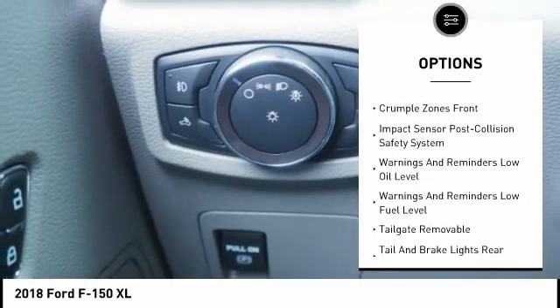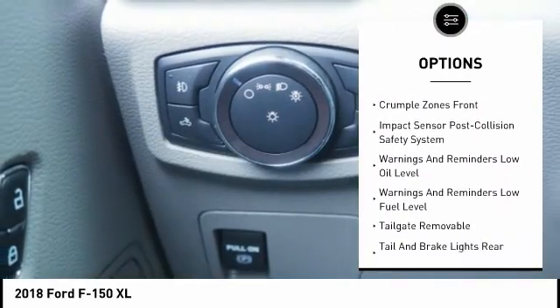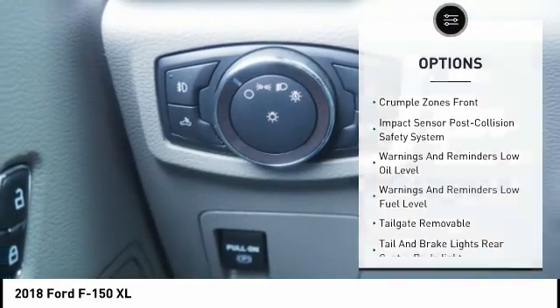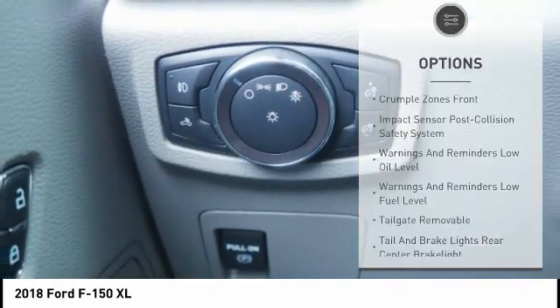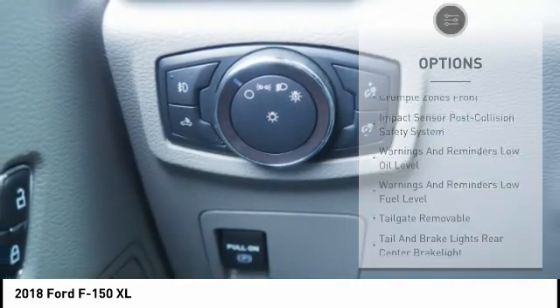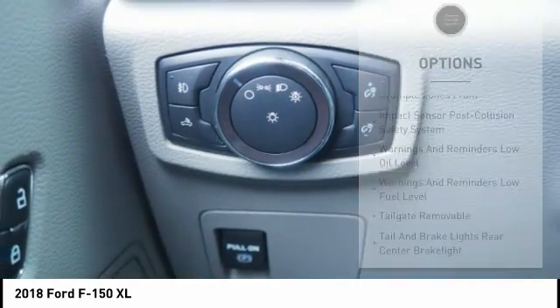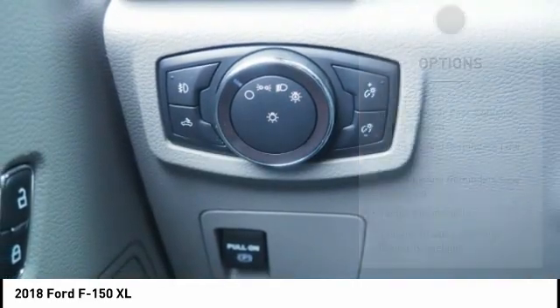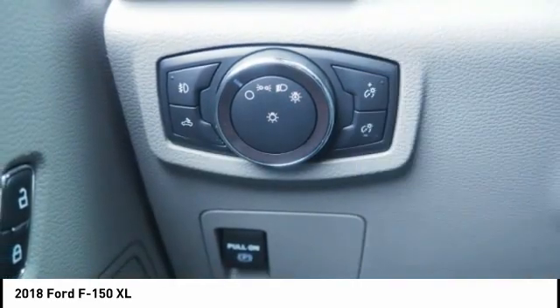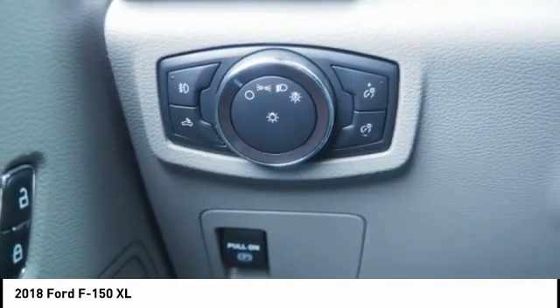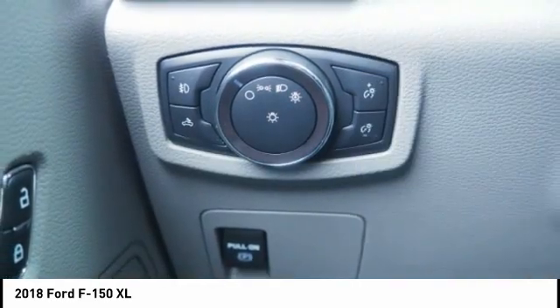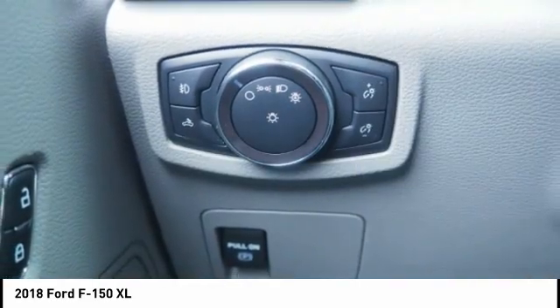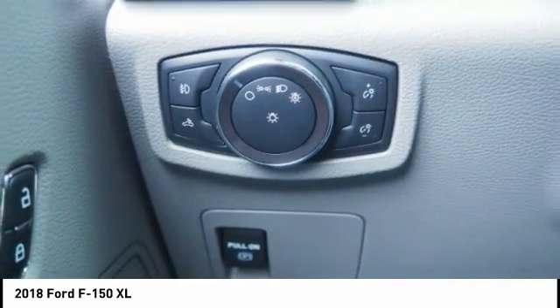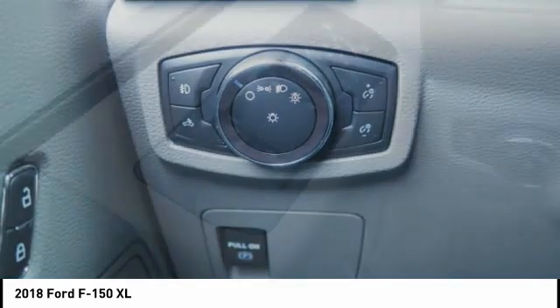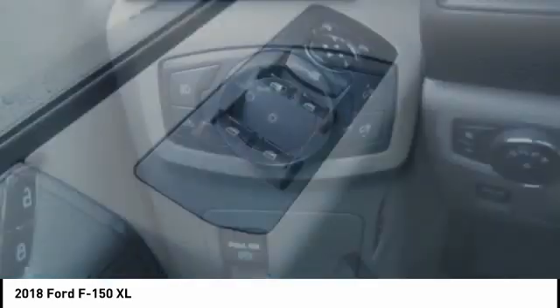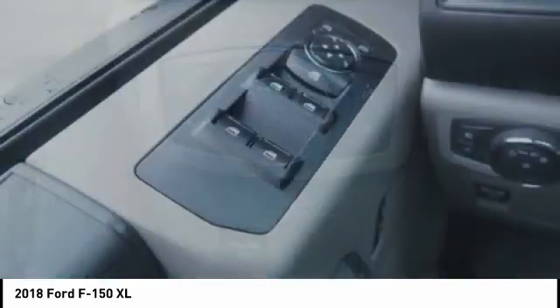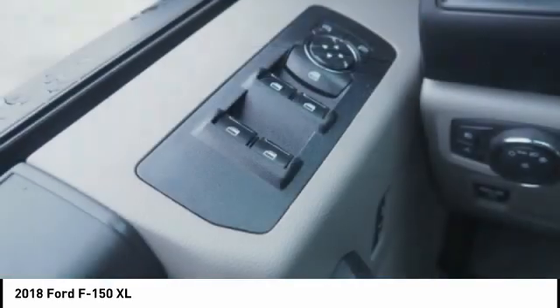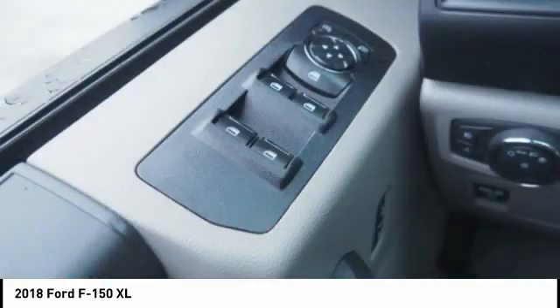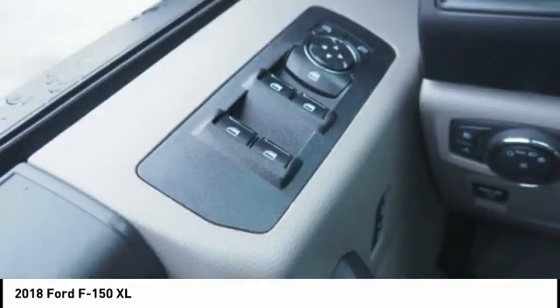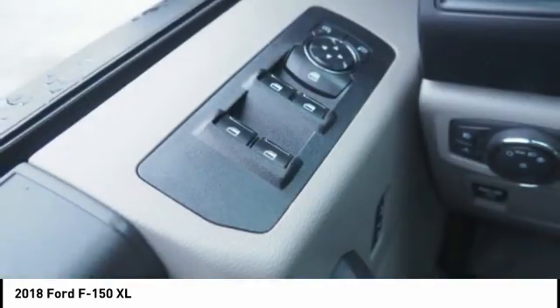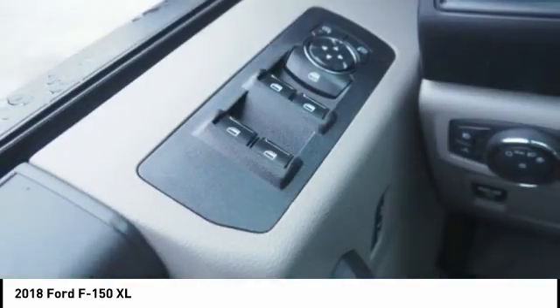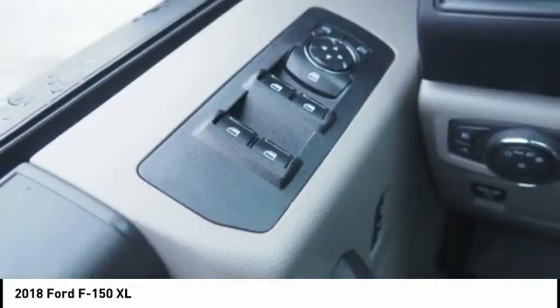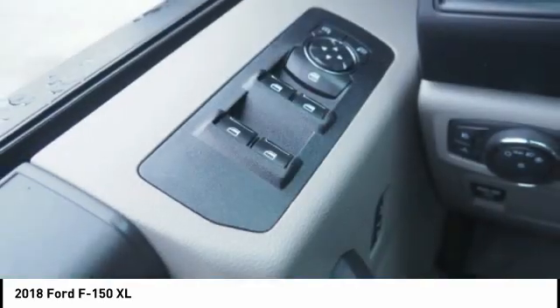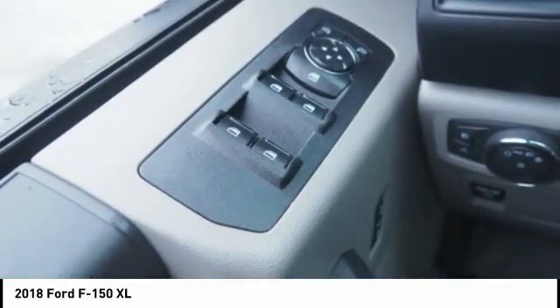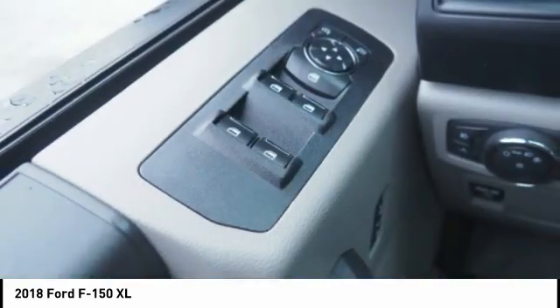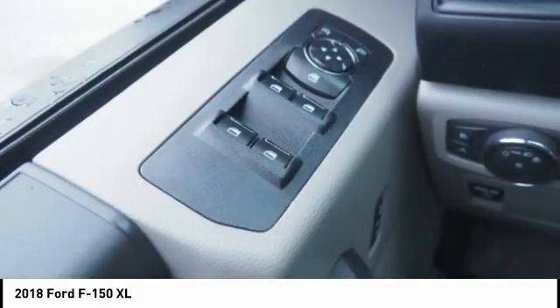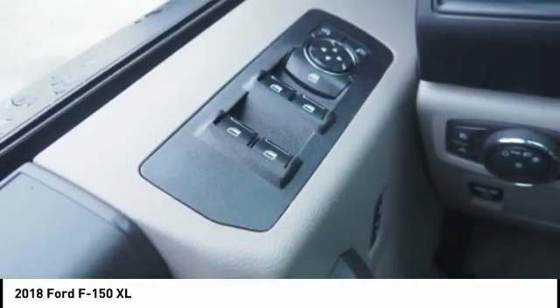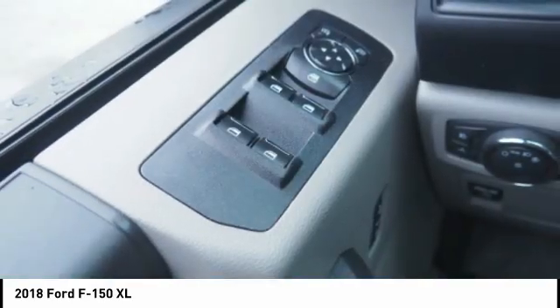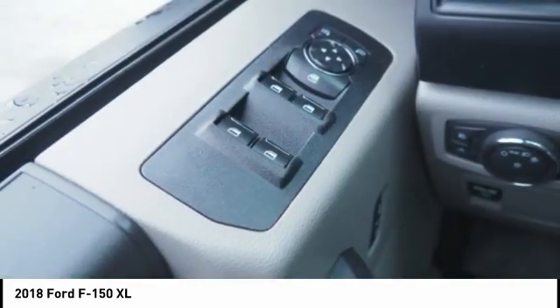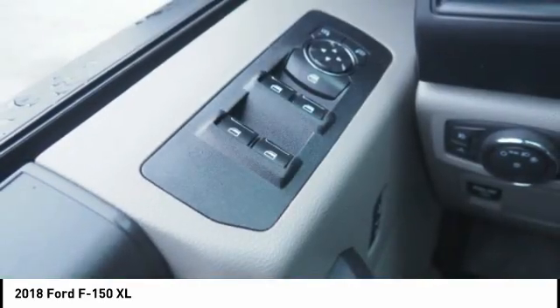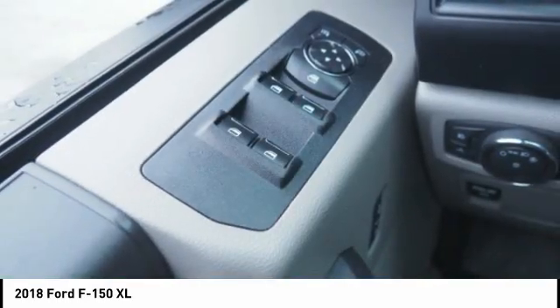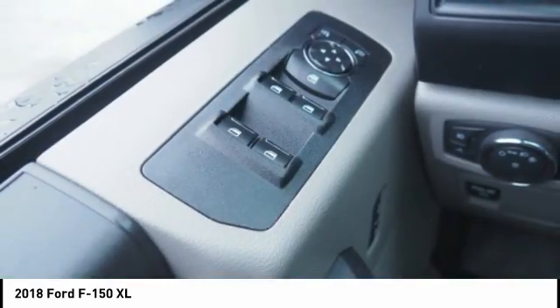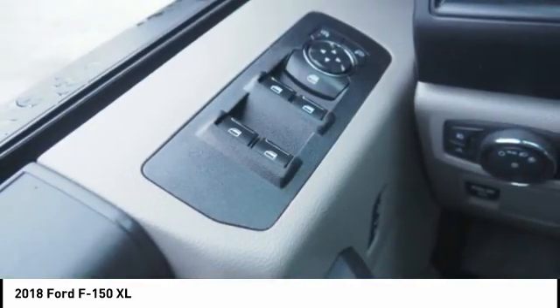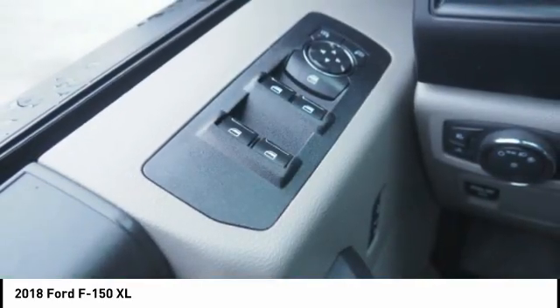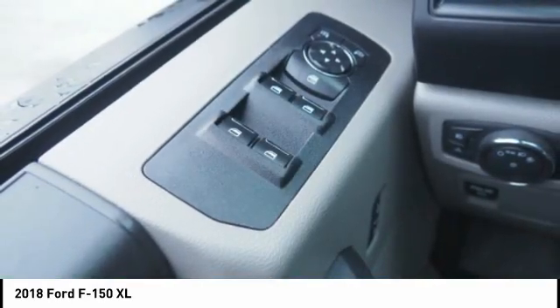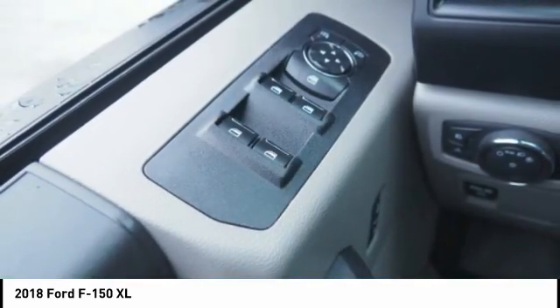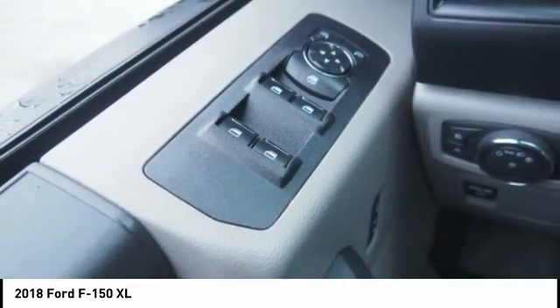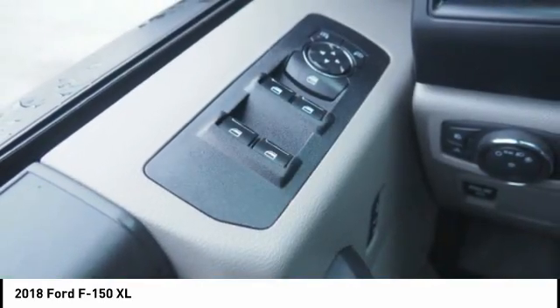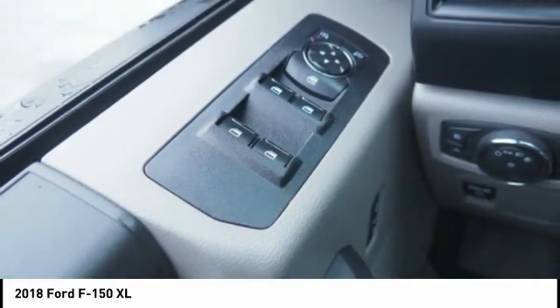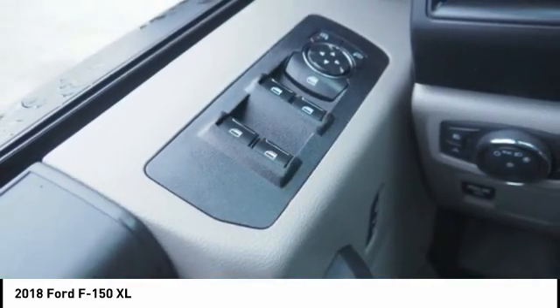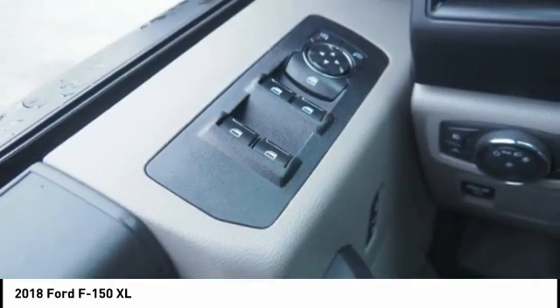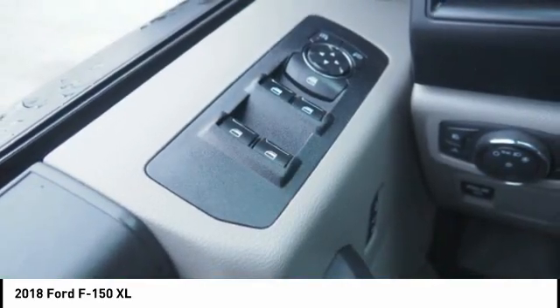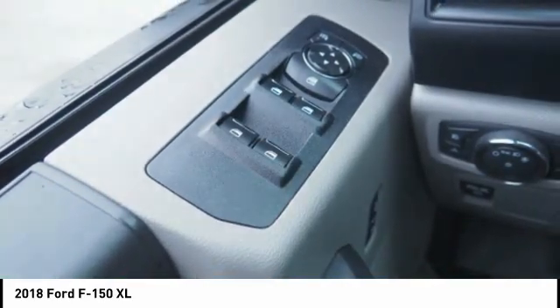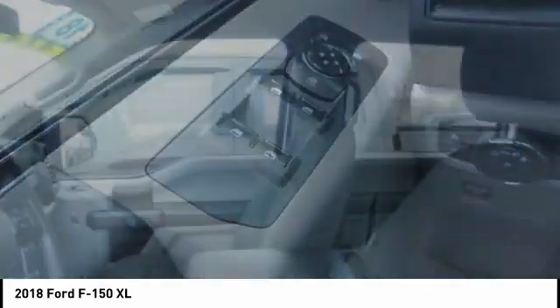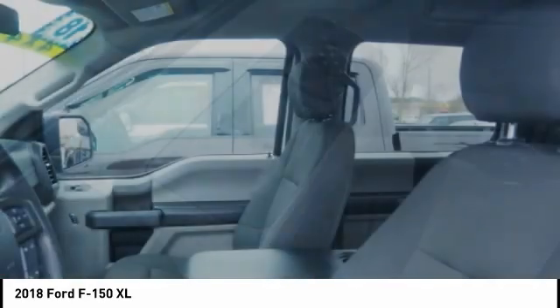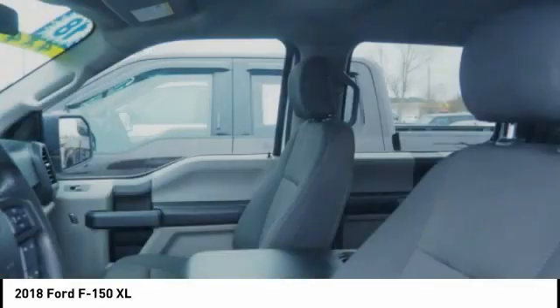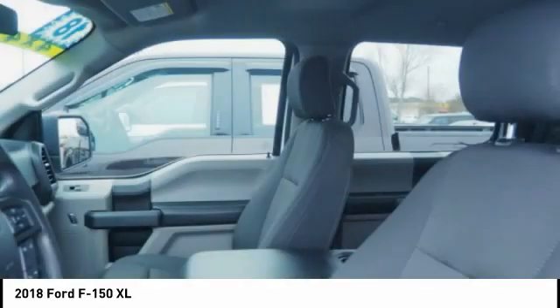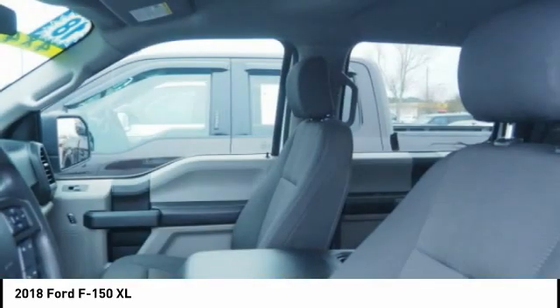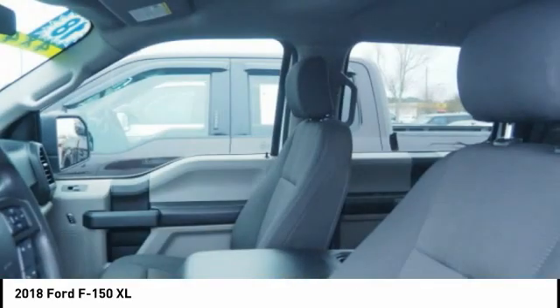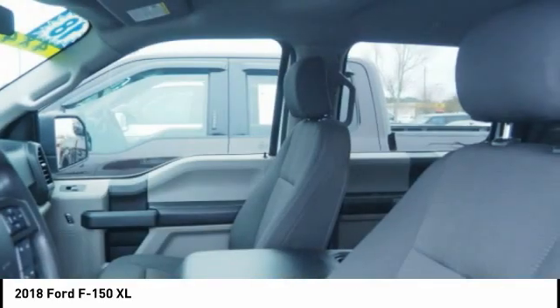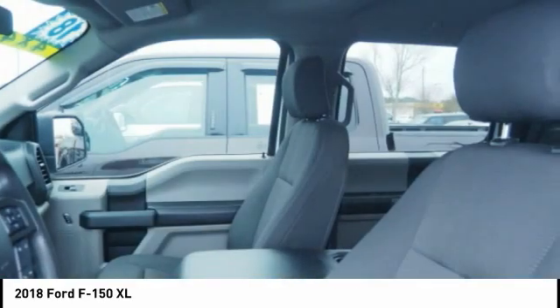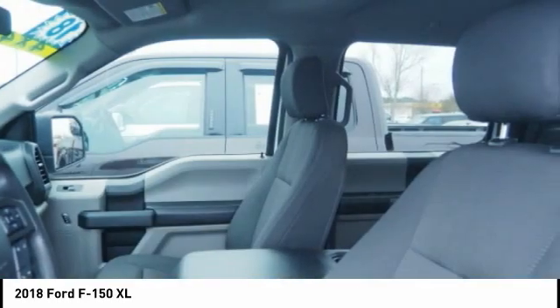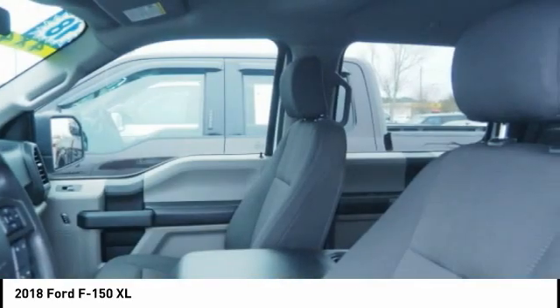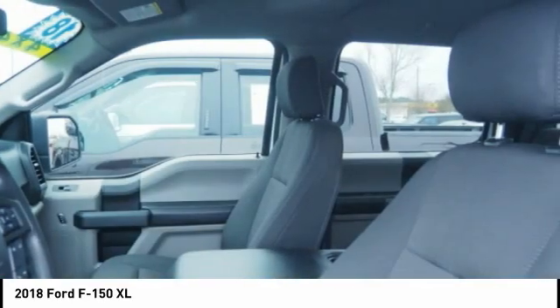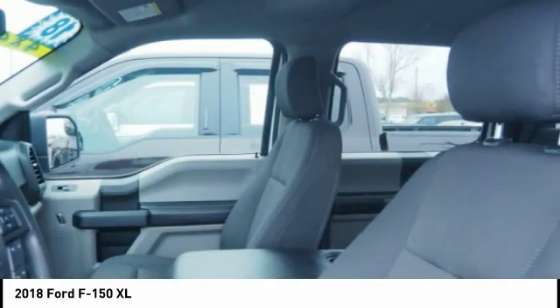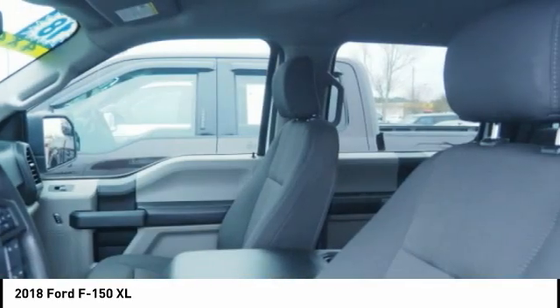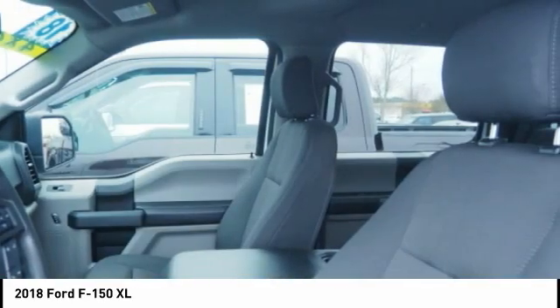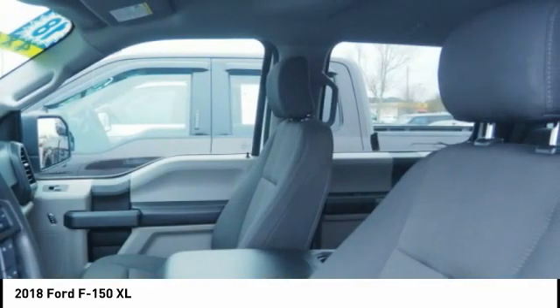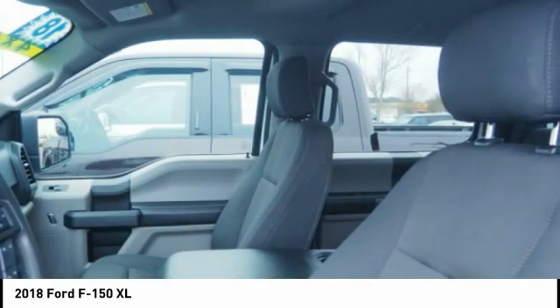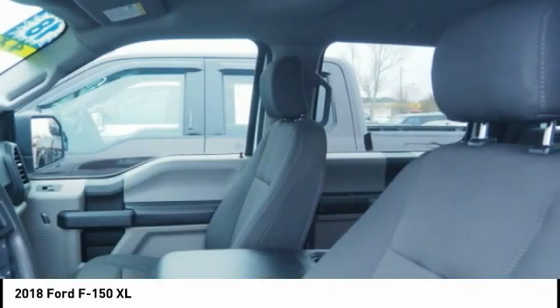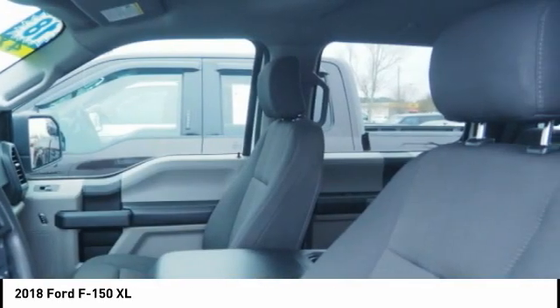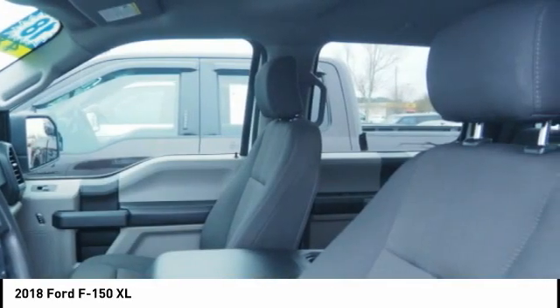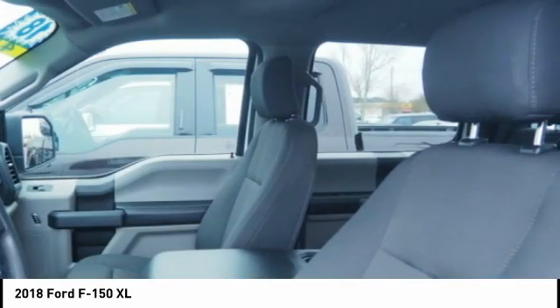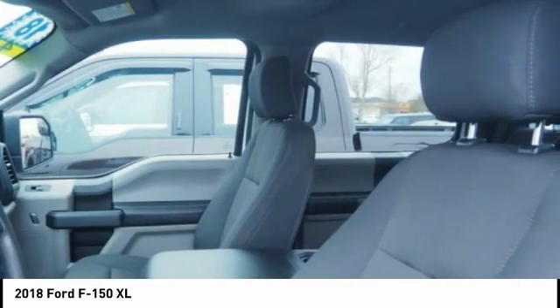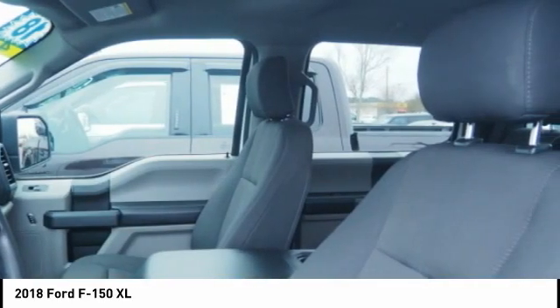Roll stability control. Daytime running lights. Braking assist. Power brakes. Capless fuel filler system.